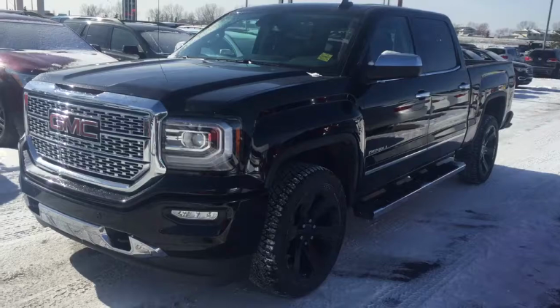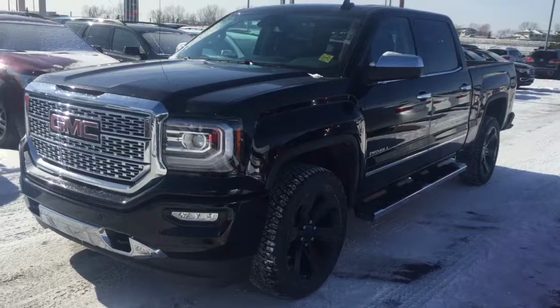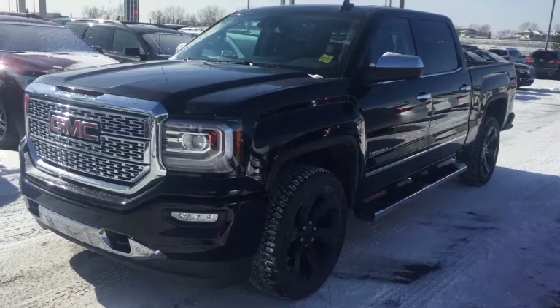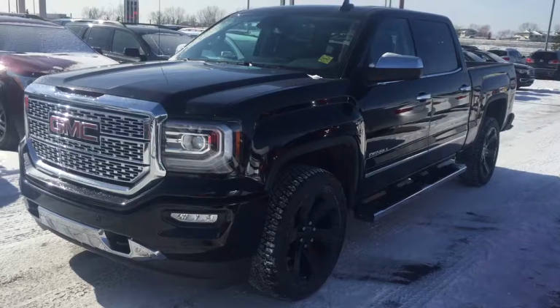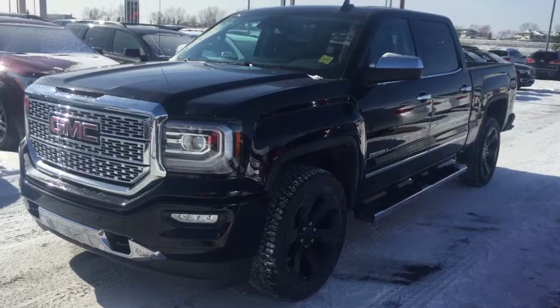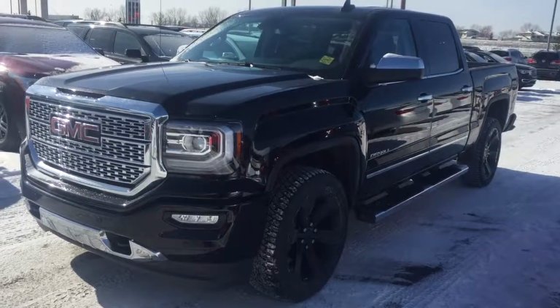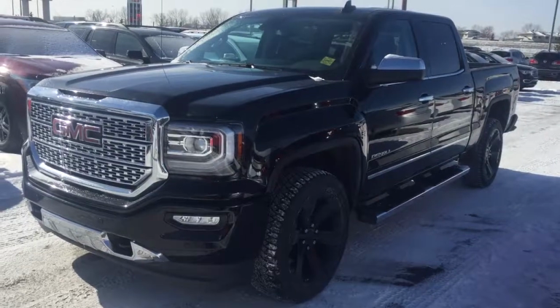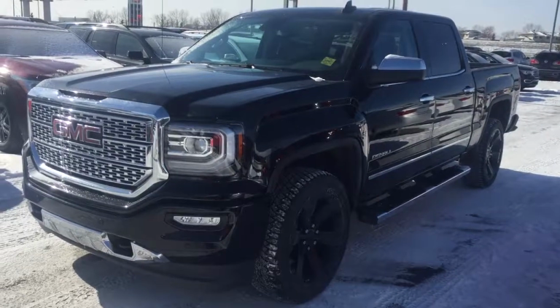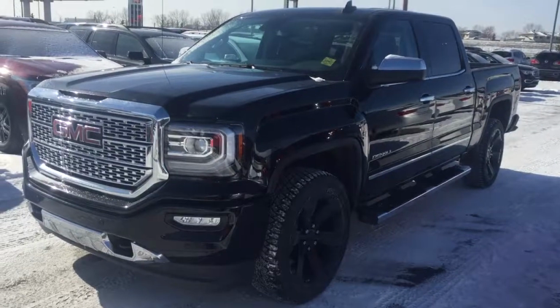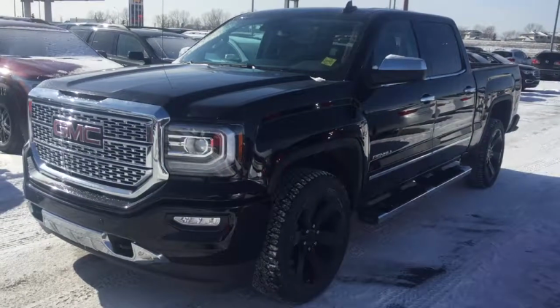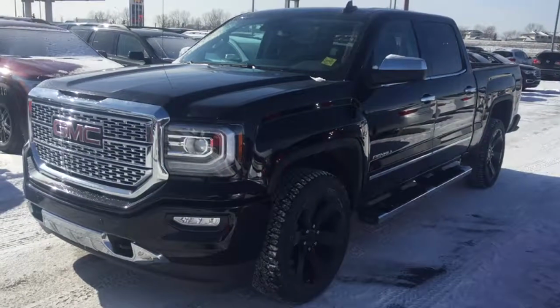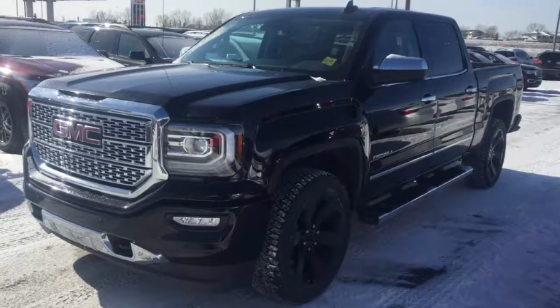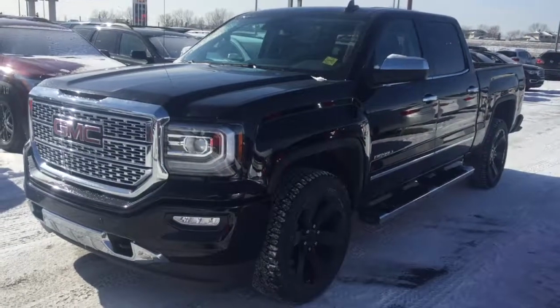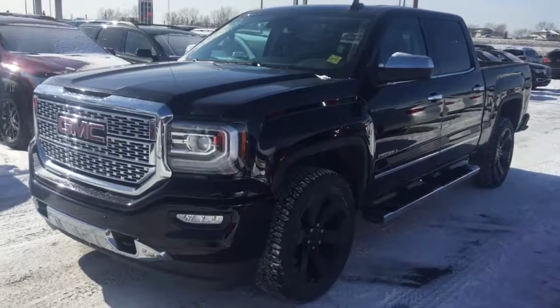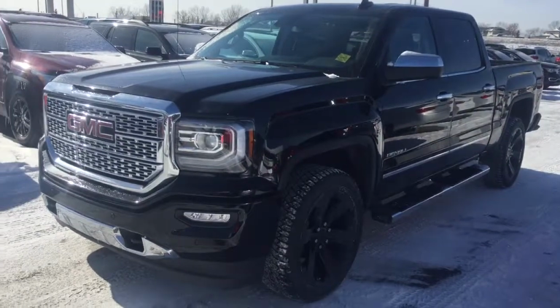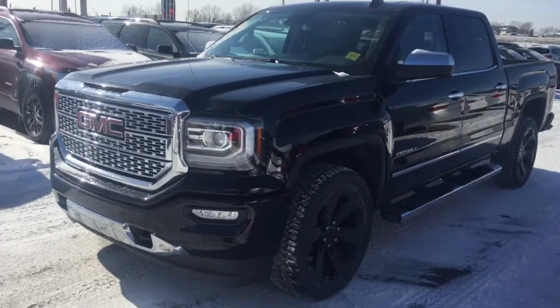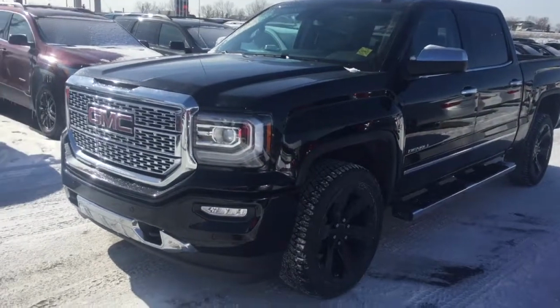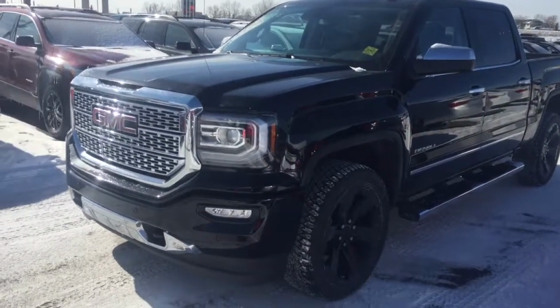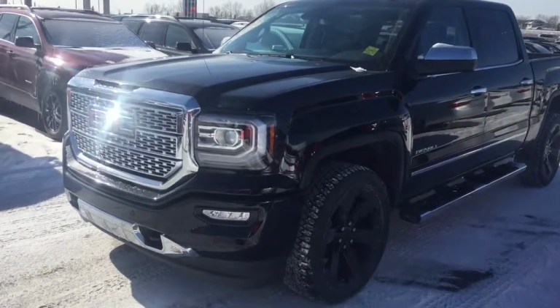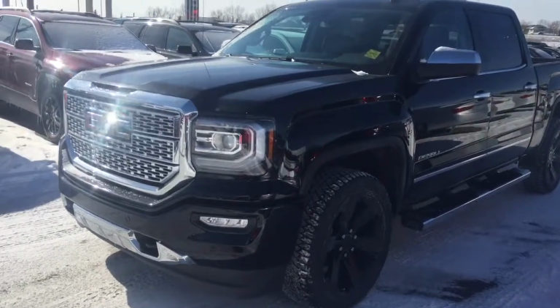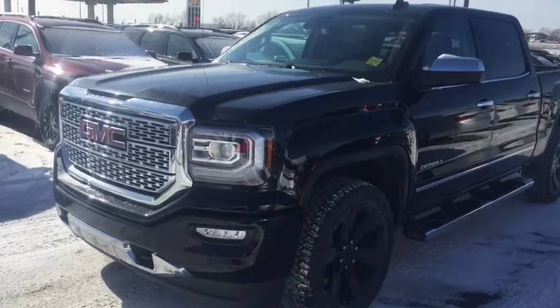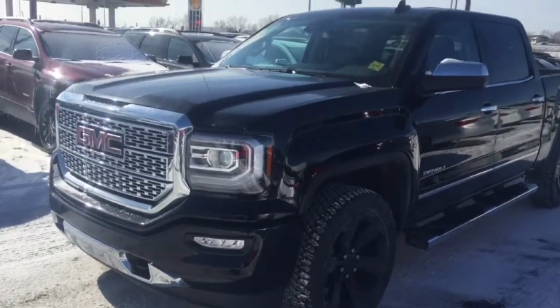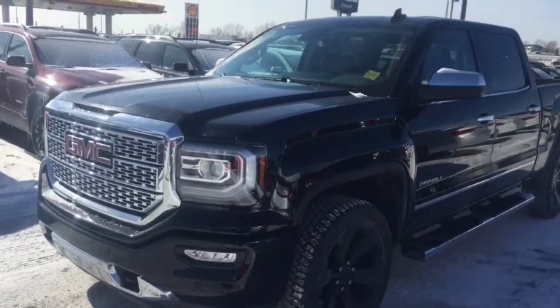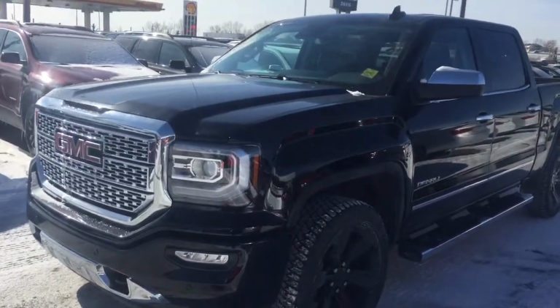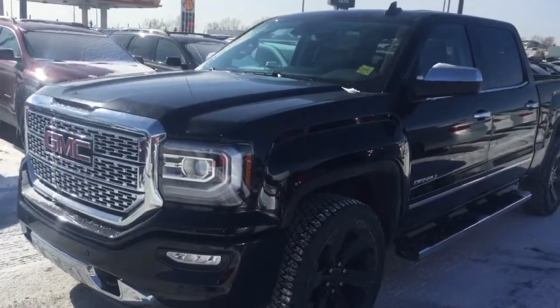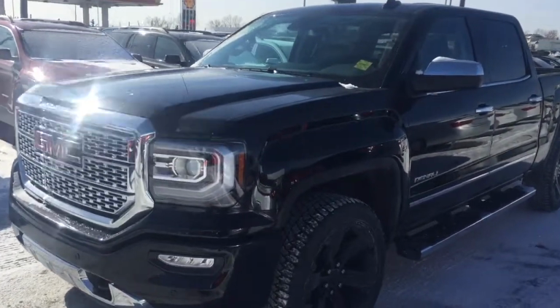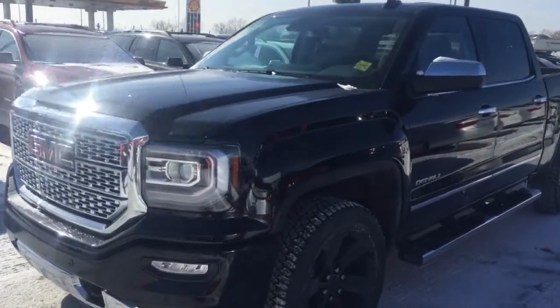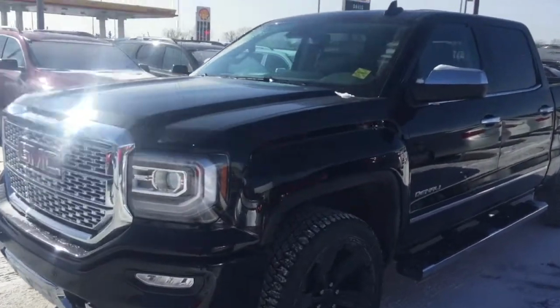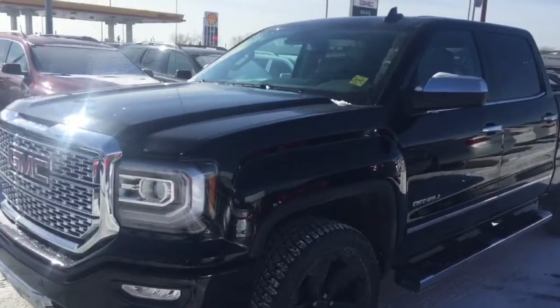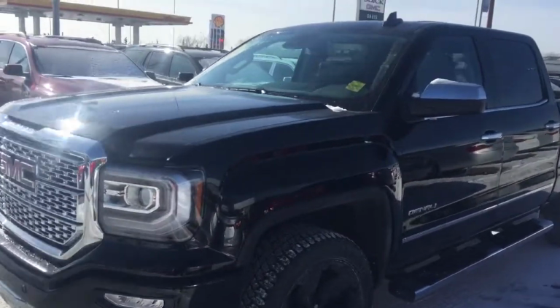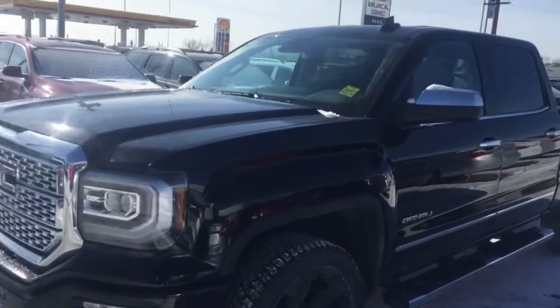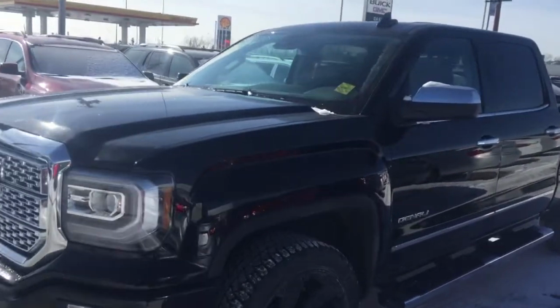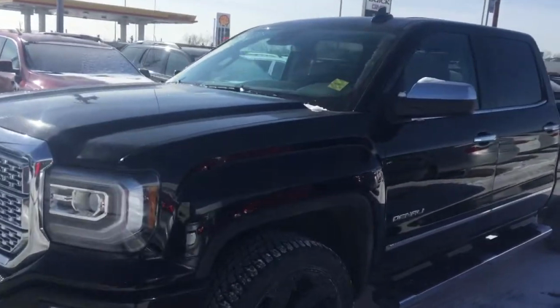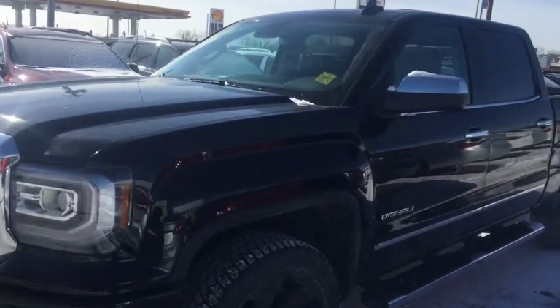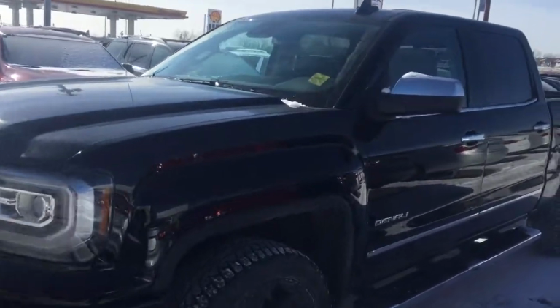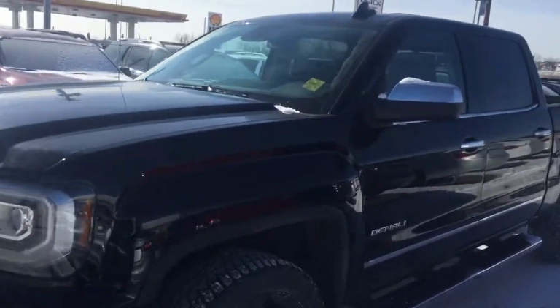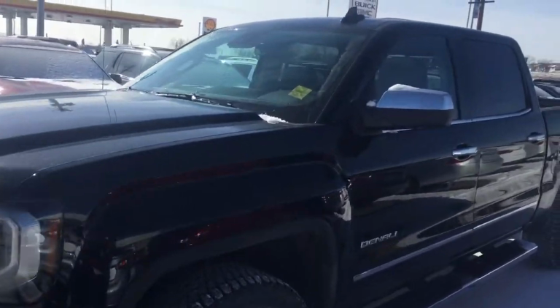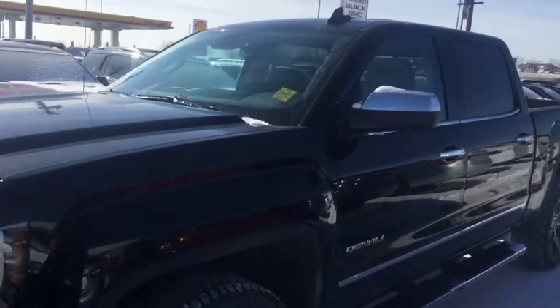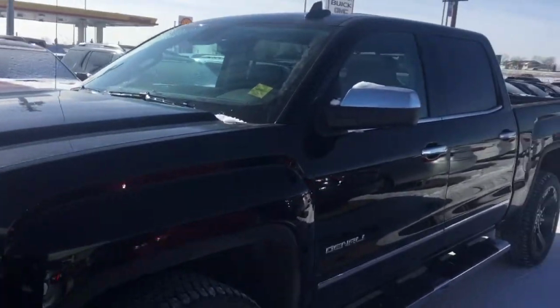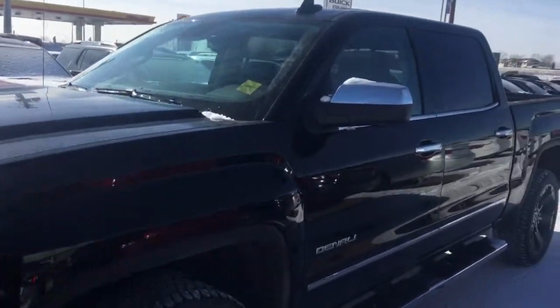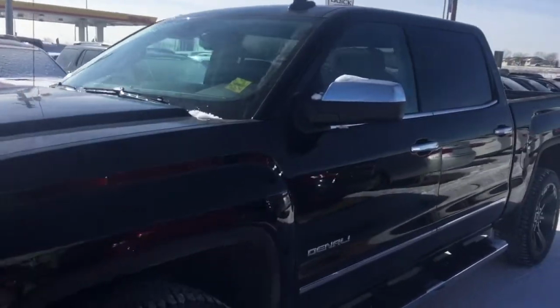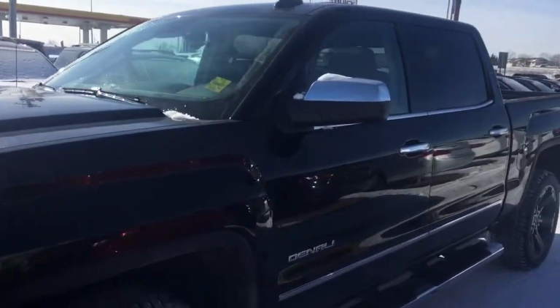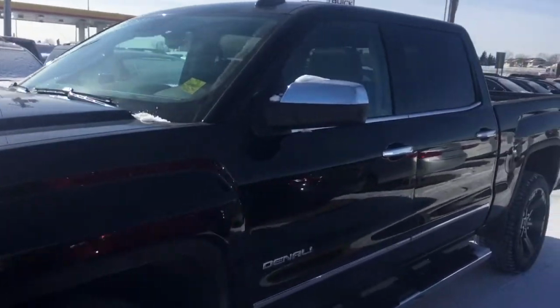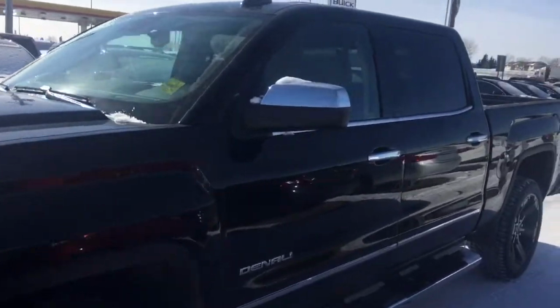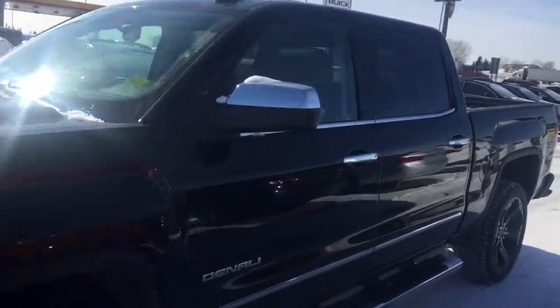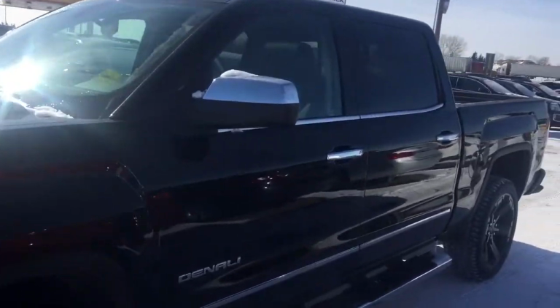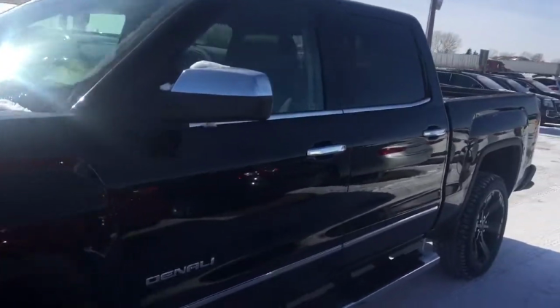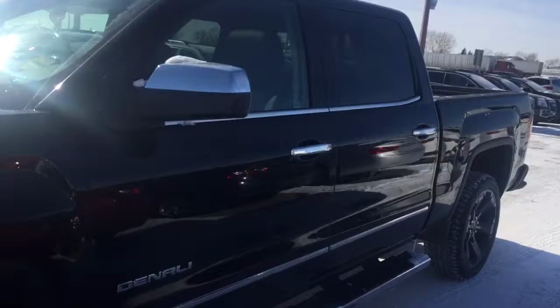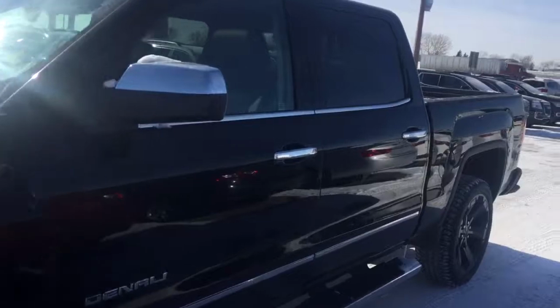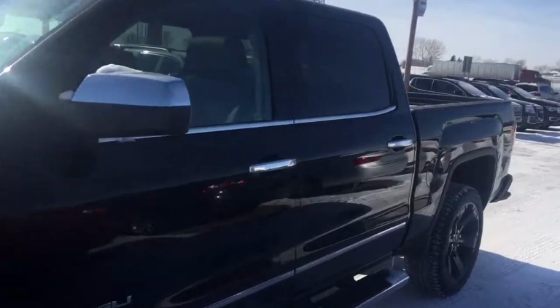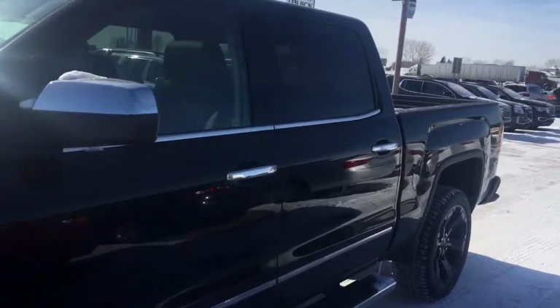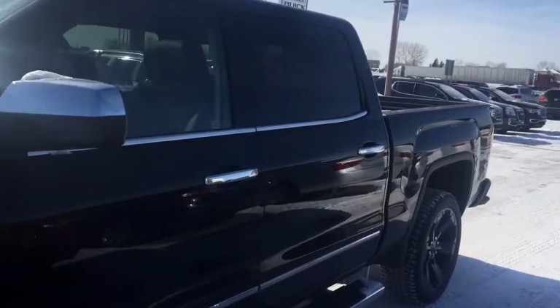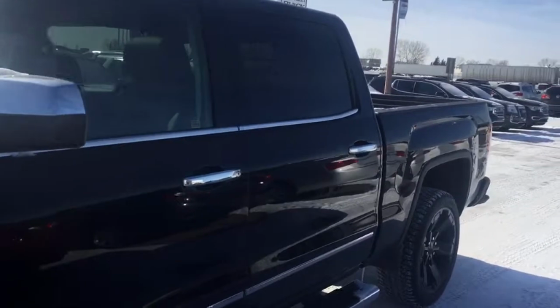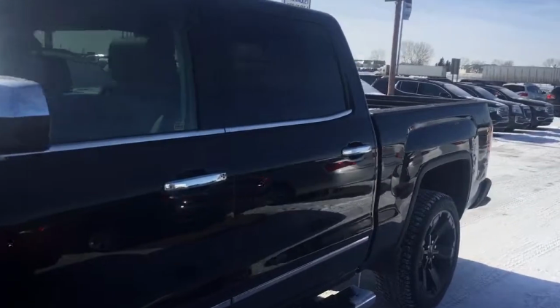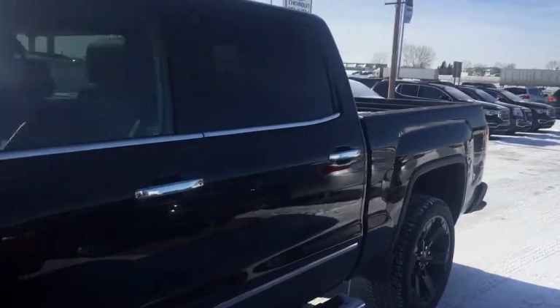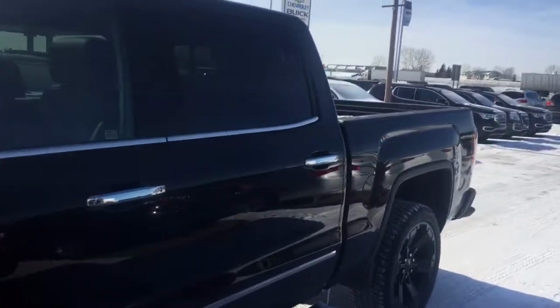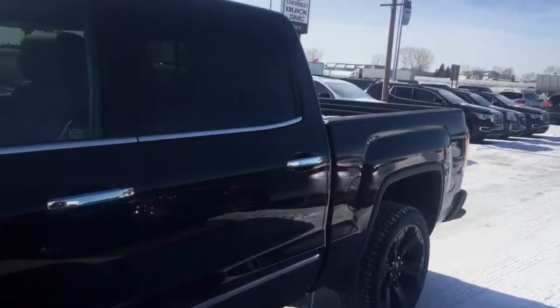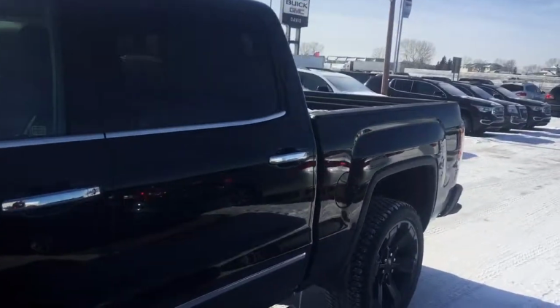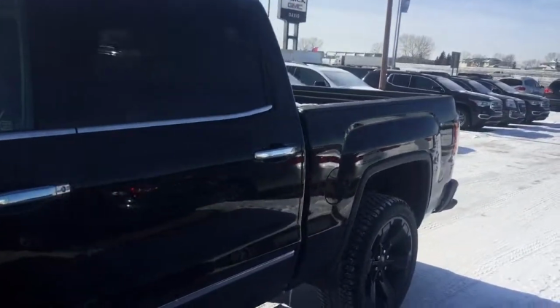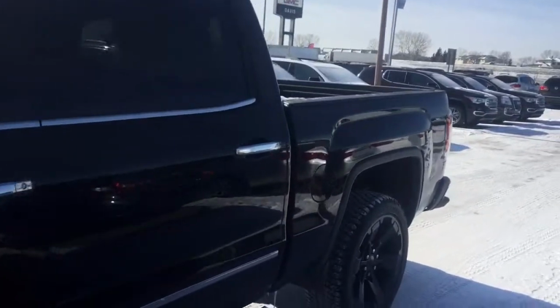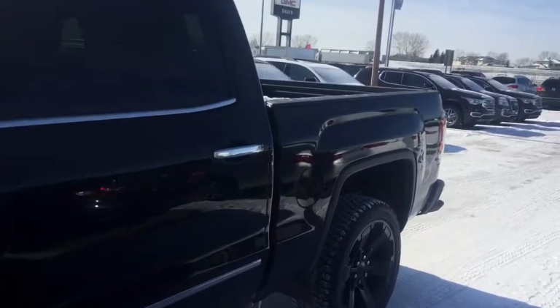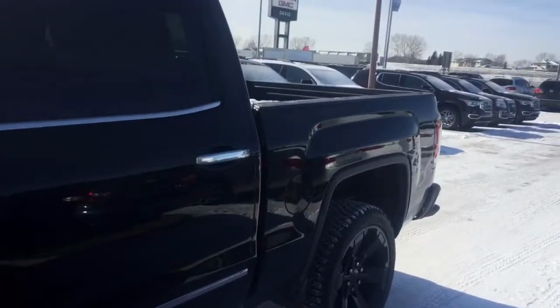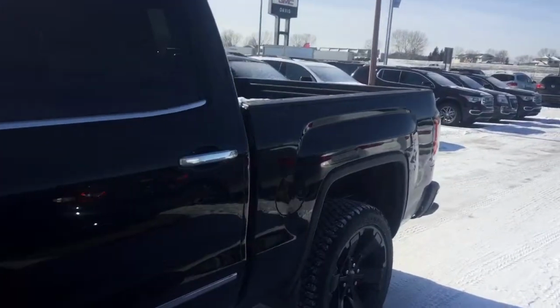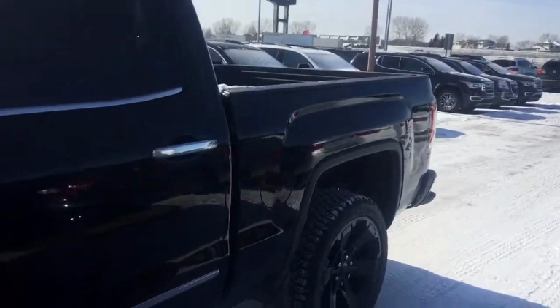Welcome to Davis Chevrolet. This is a 2017 GMC Sierra Denali edition in the color black.